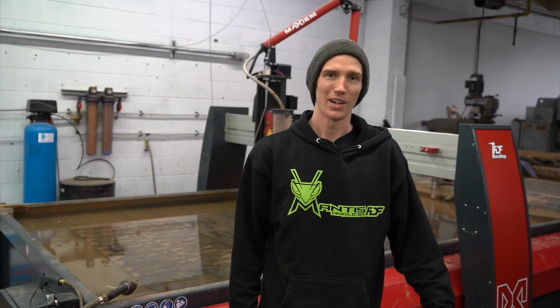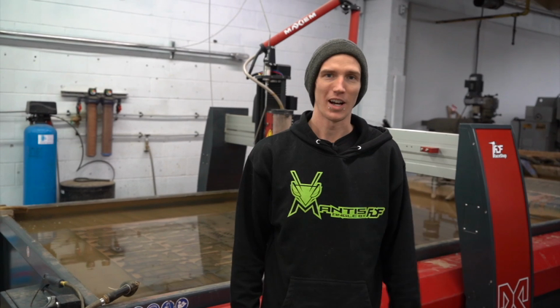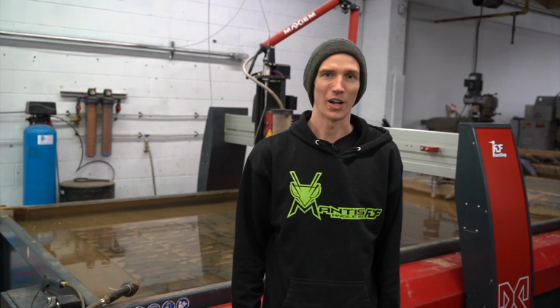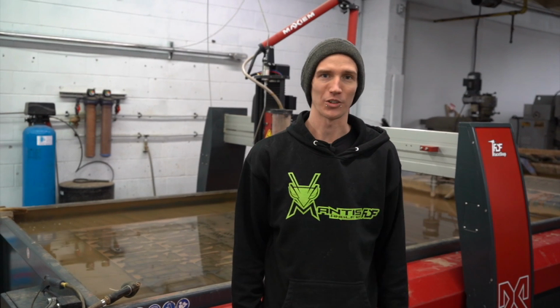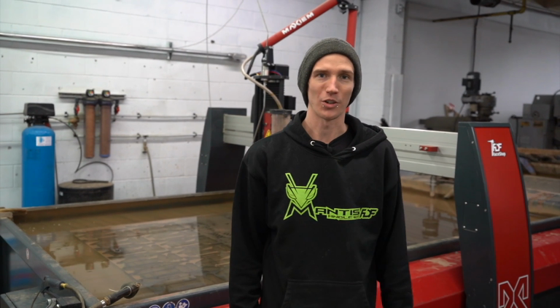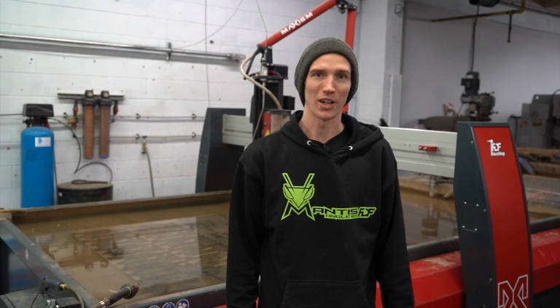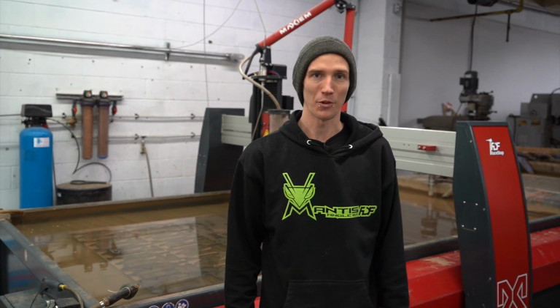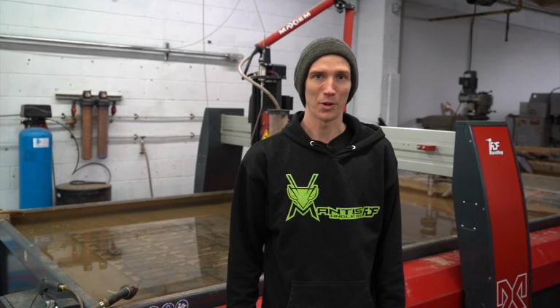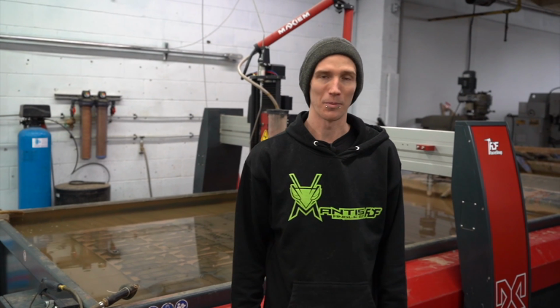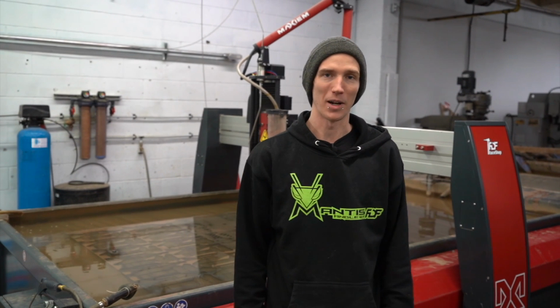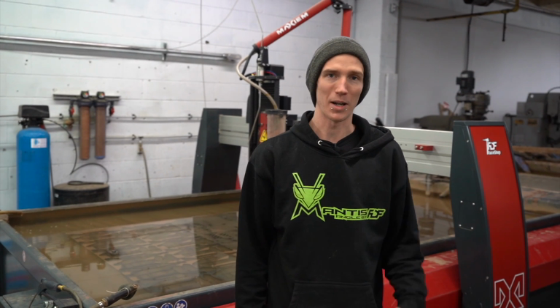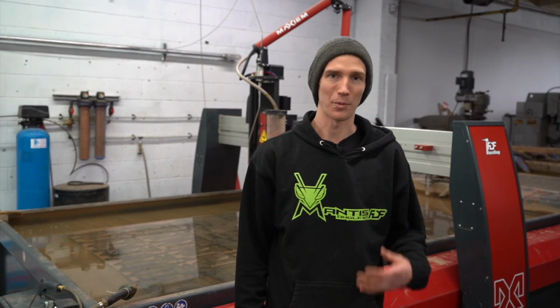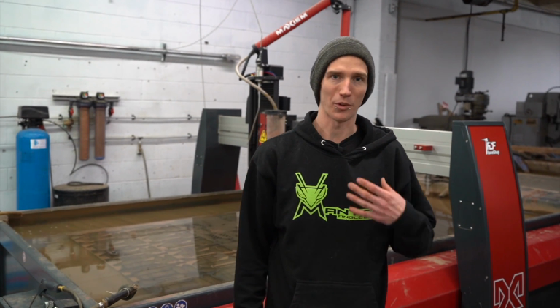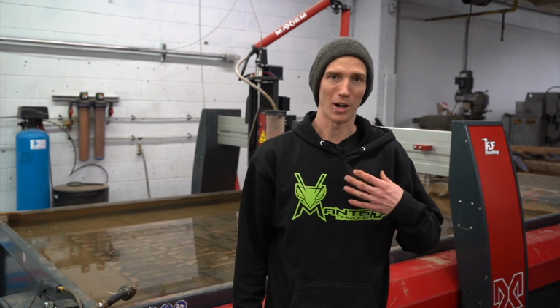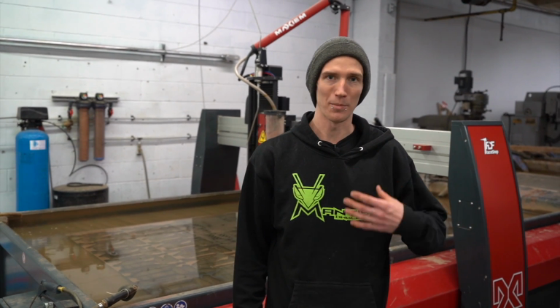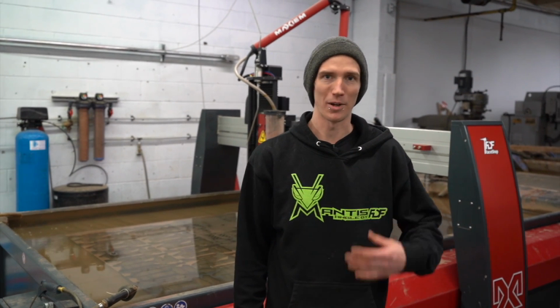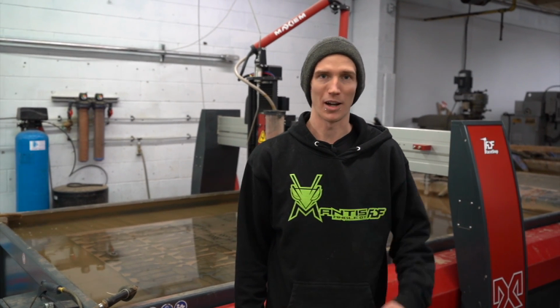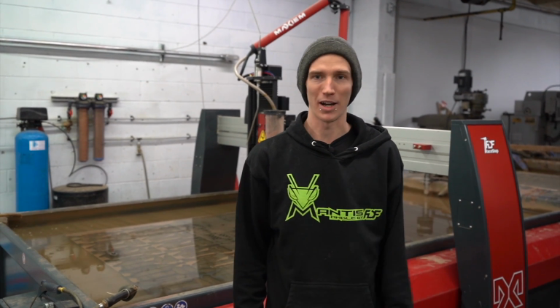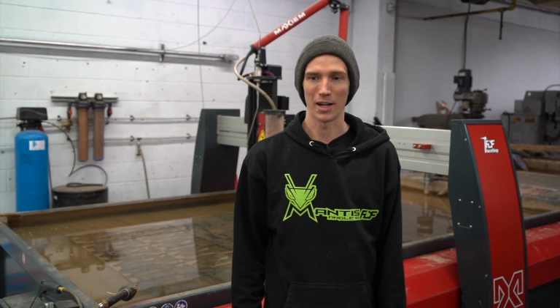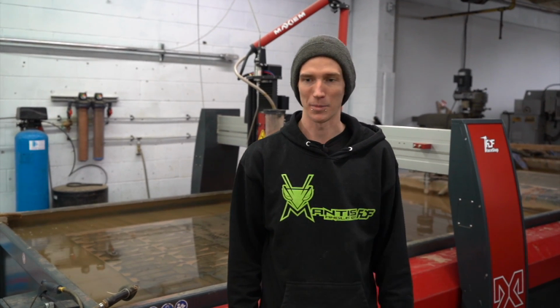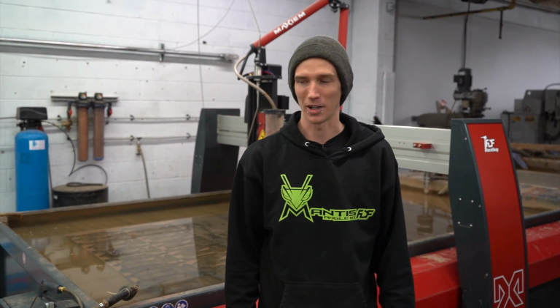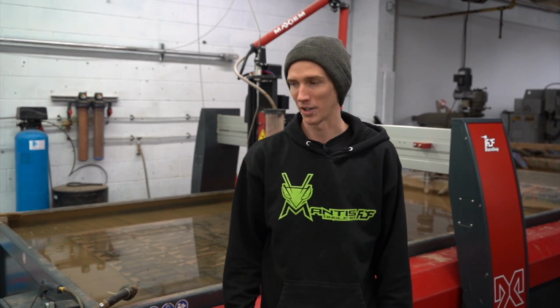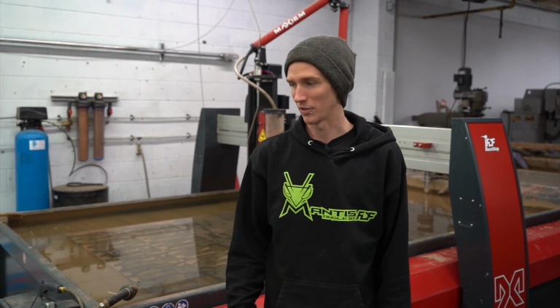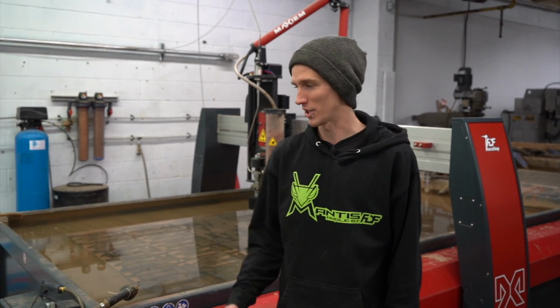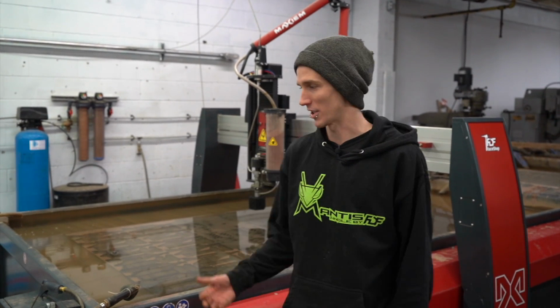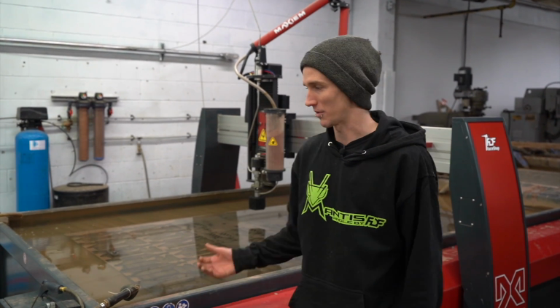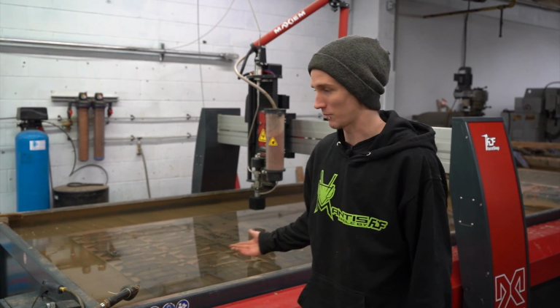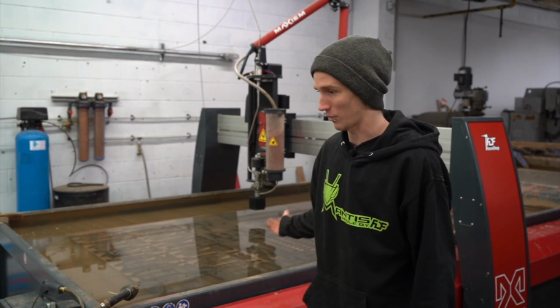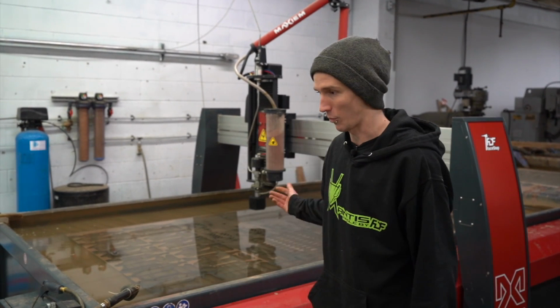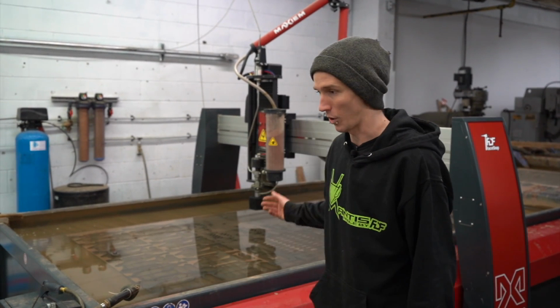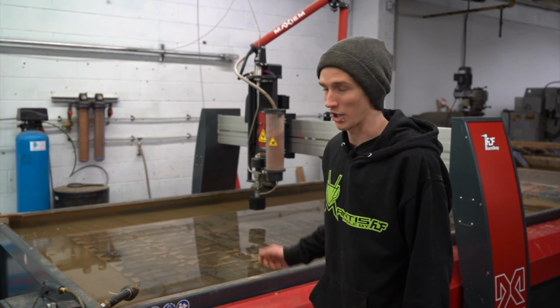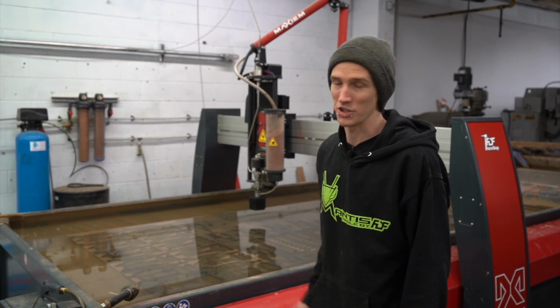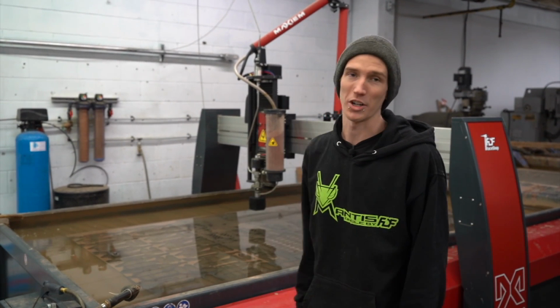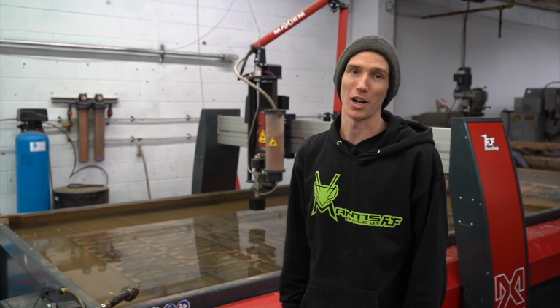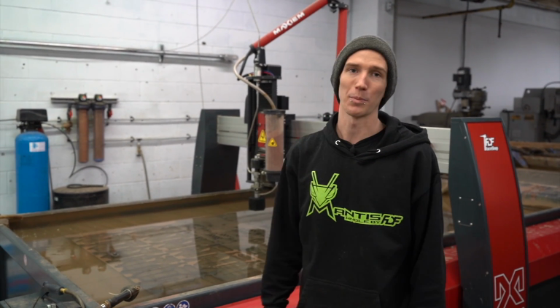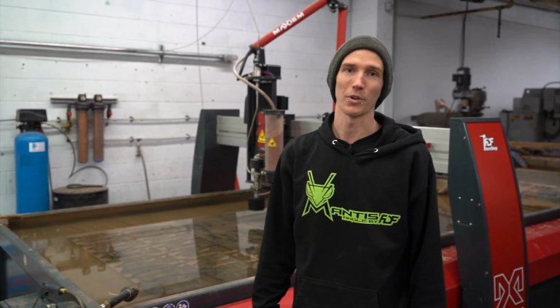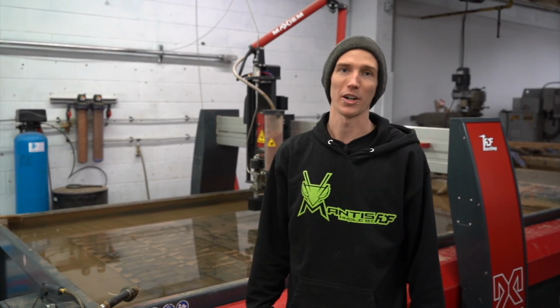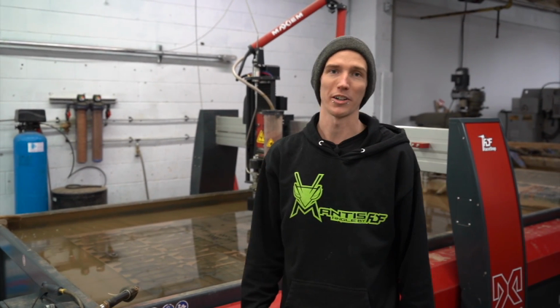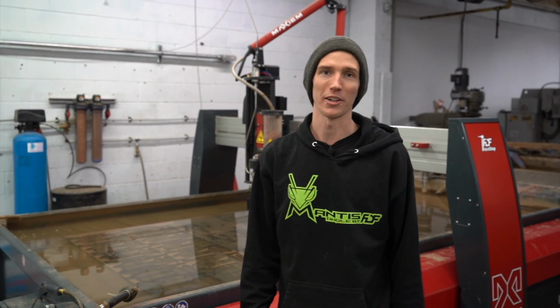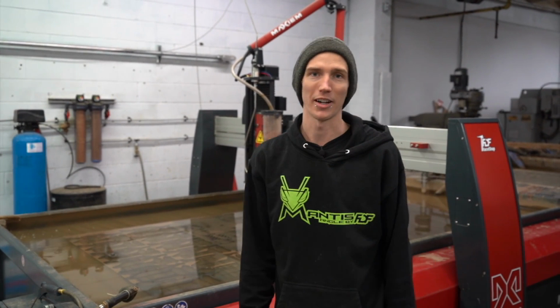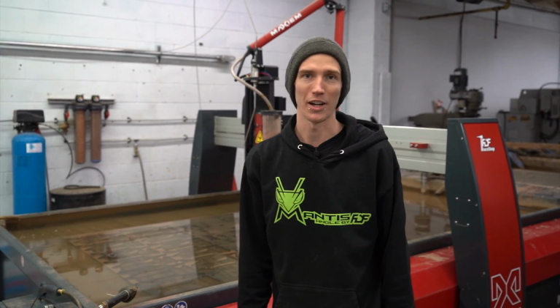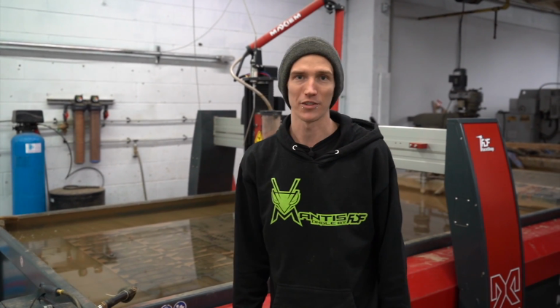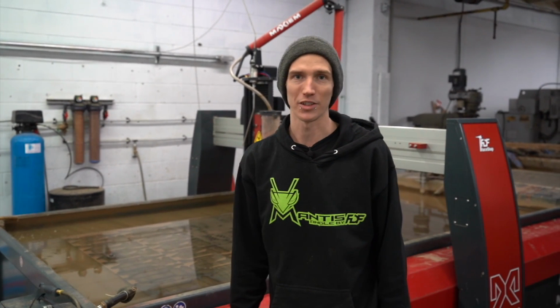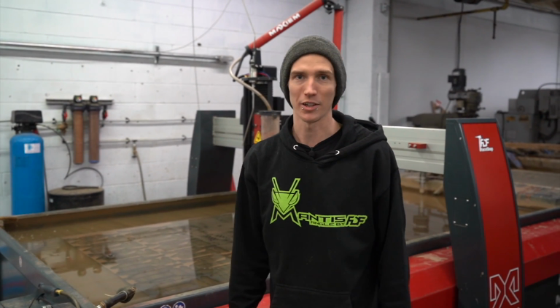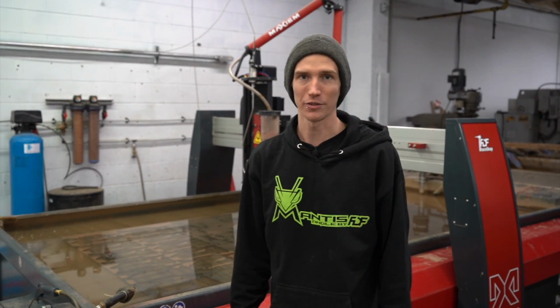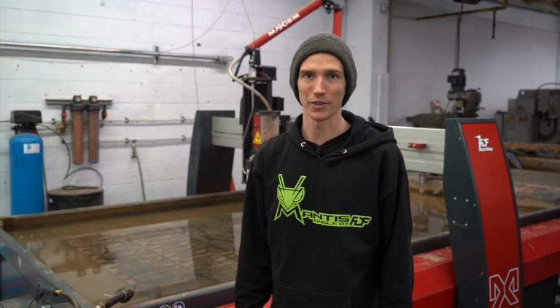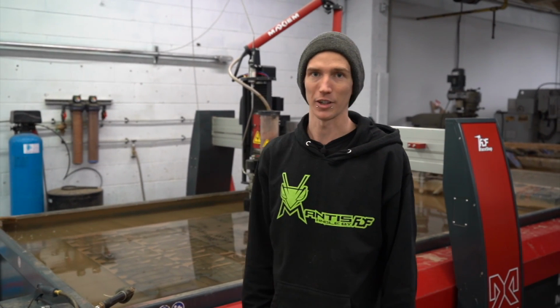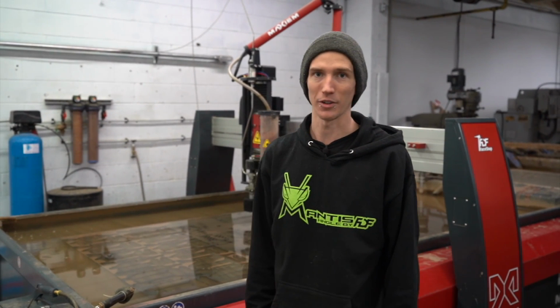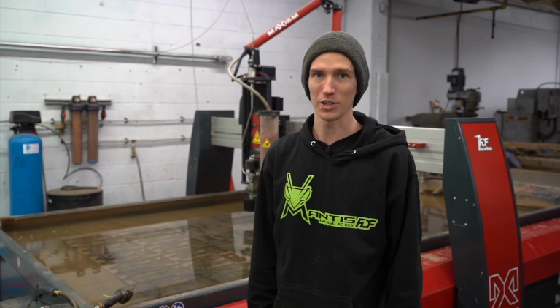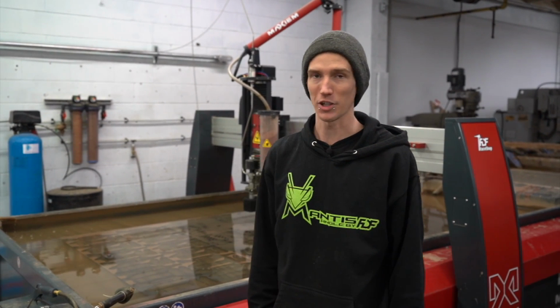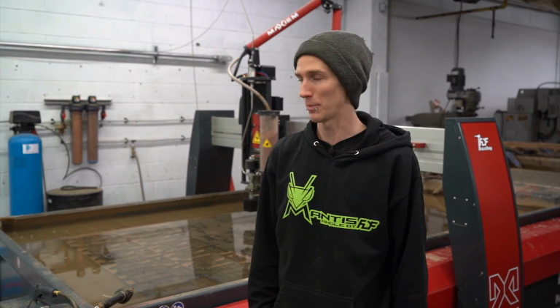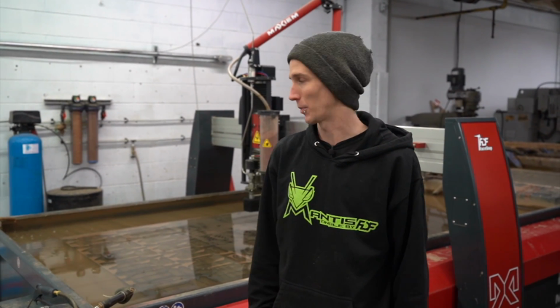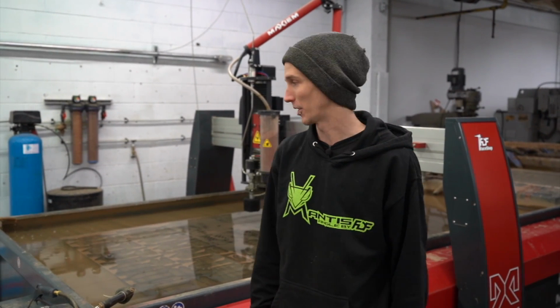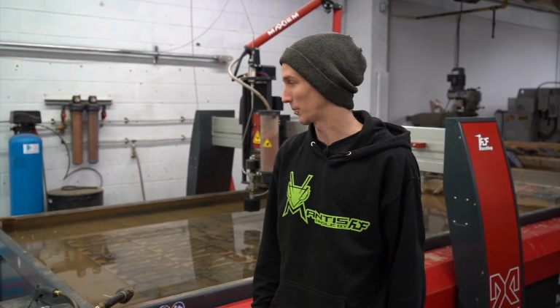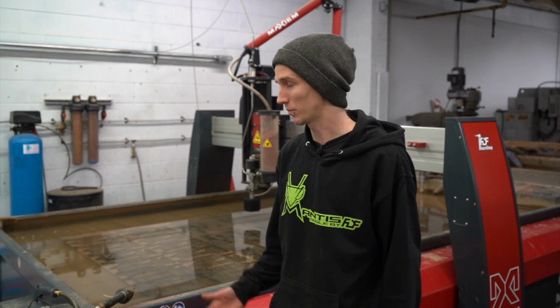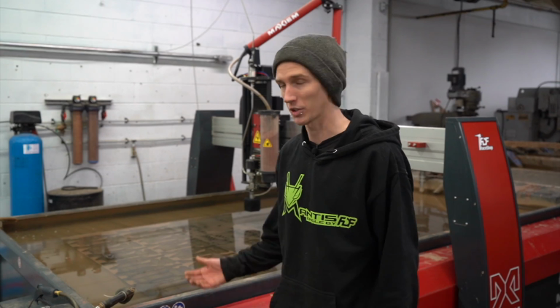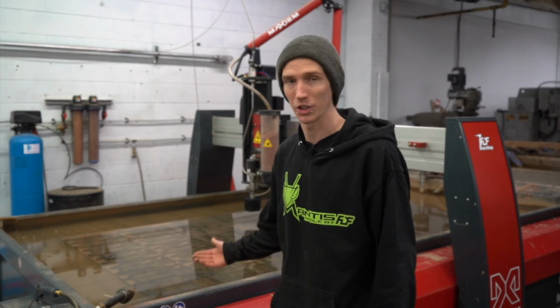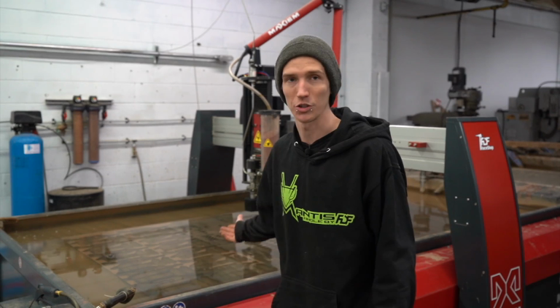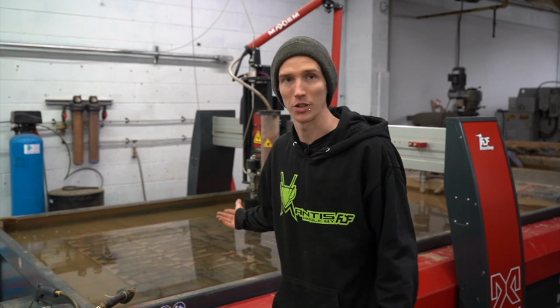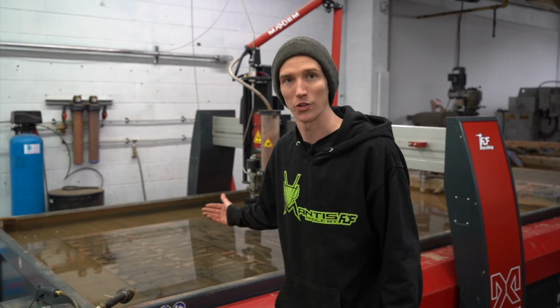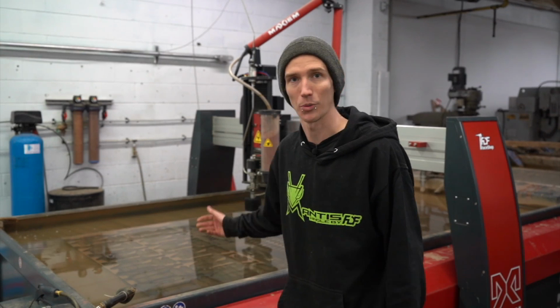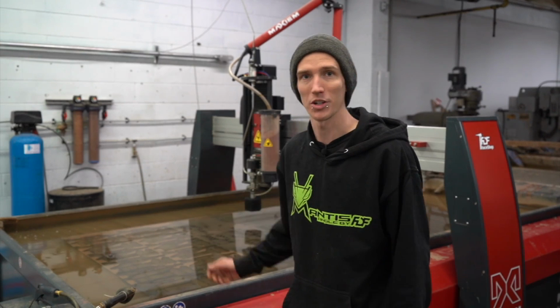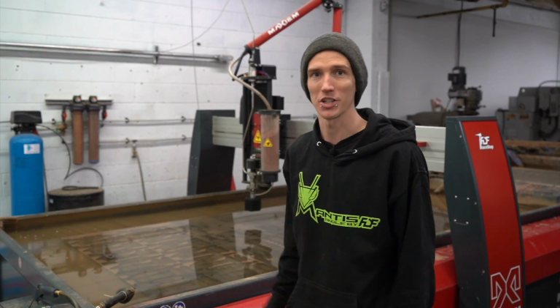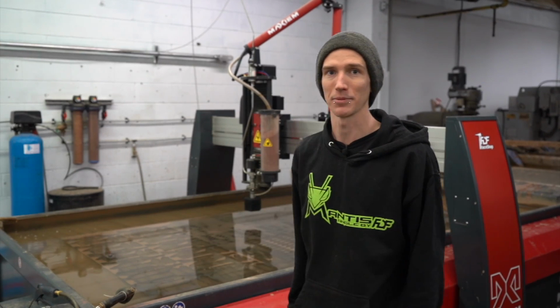How's it going everyone? My name is Rob. I am the waterjet operator here at FDF race shop and I'm going to show you guys a waterjet.